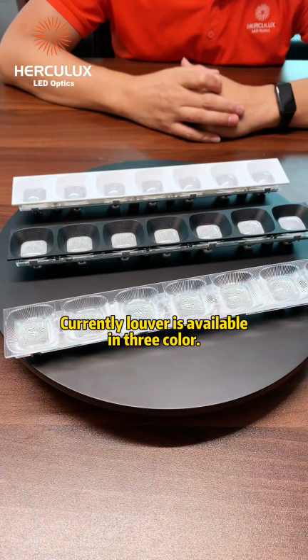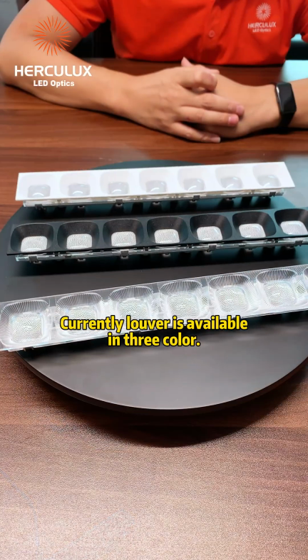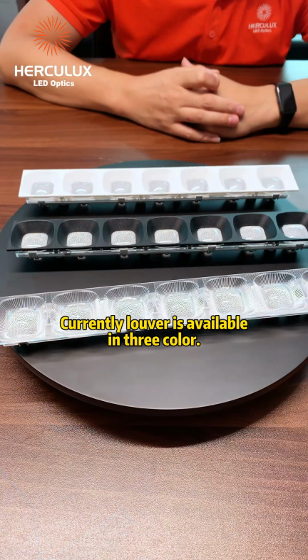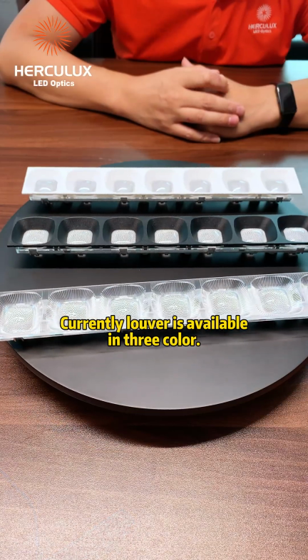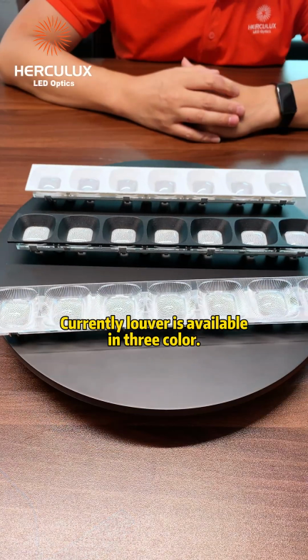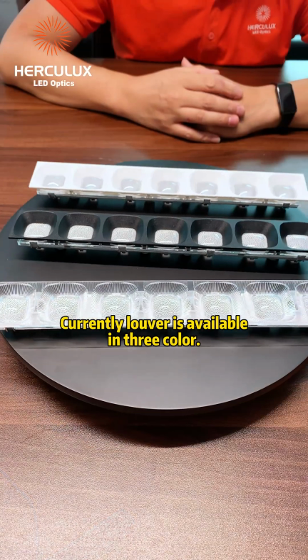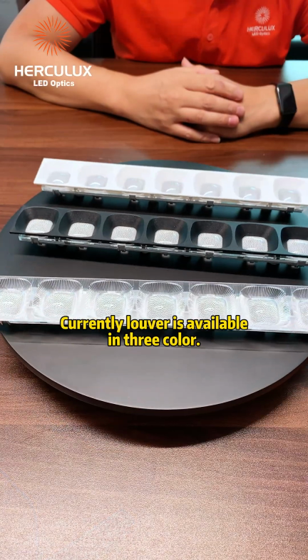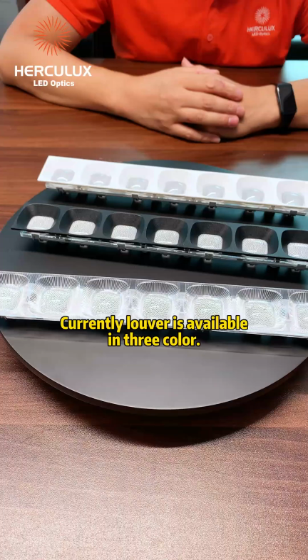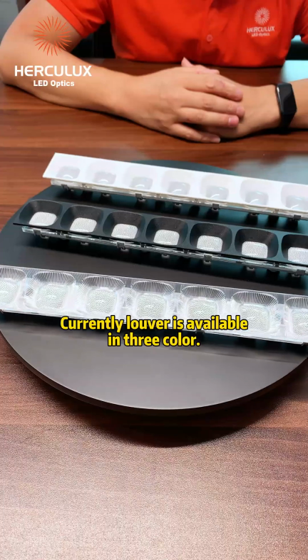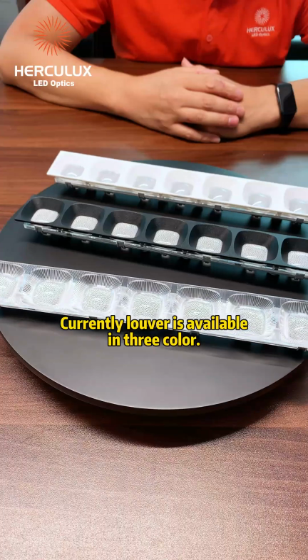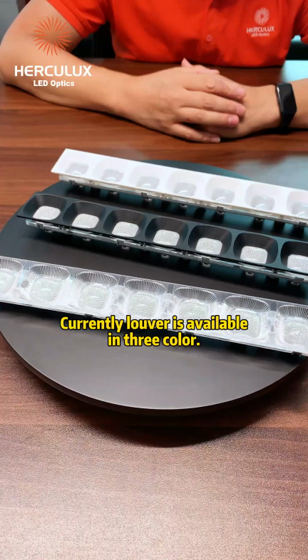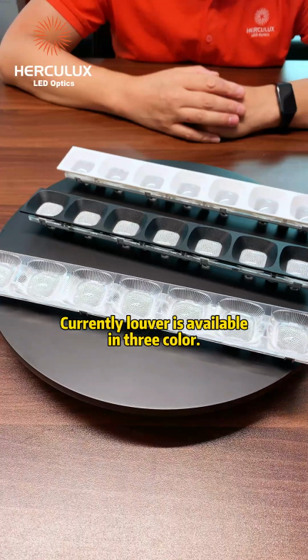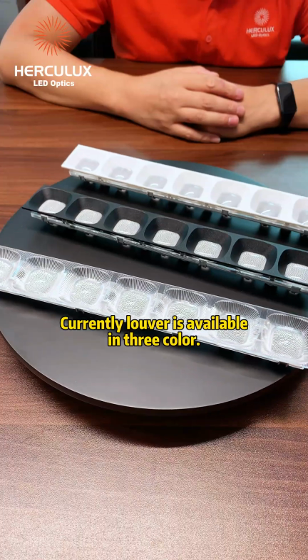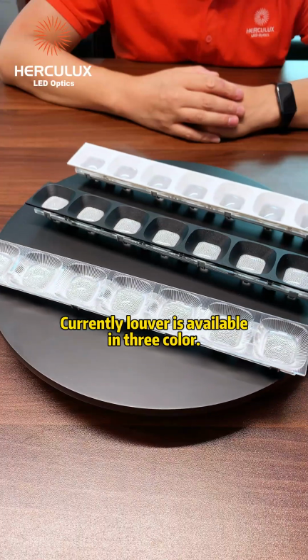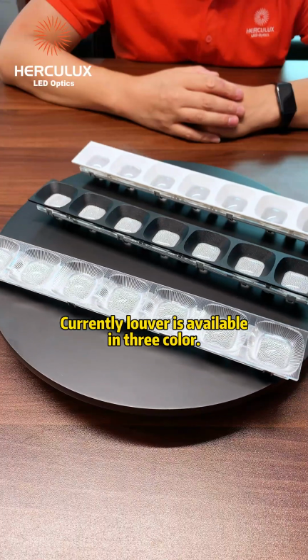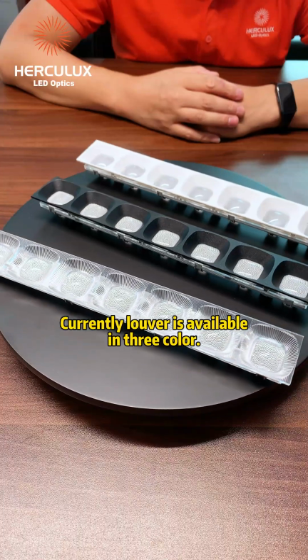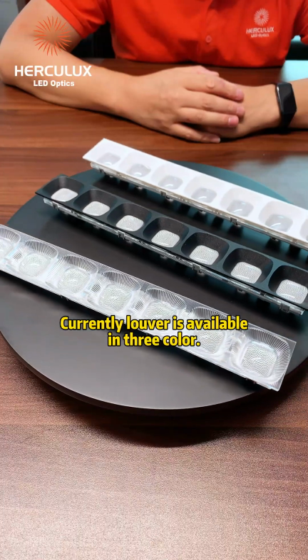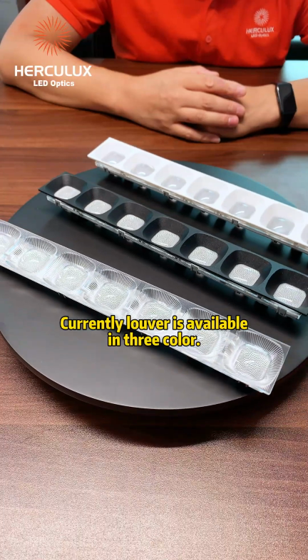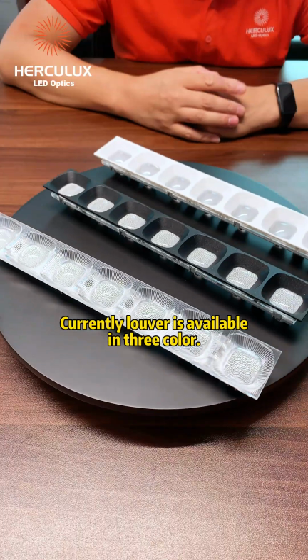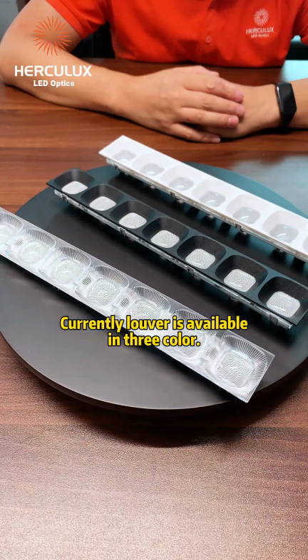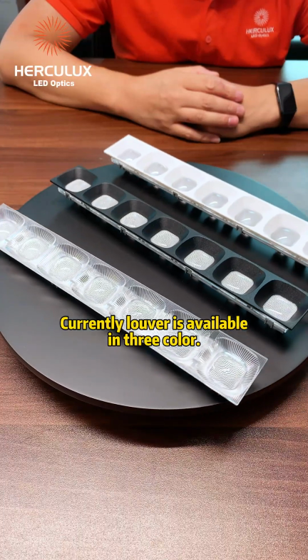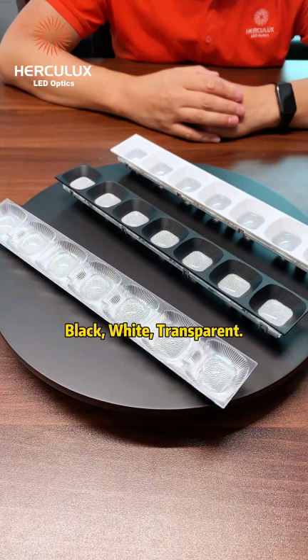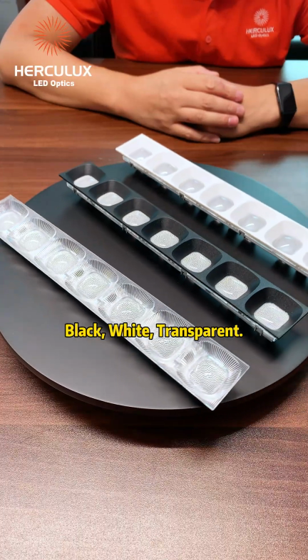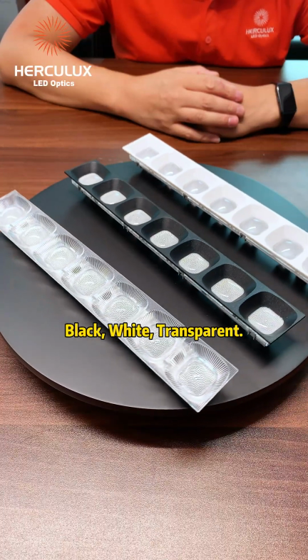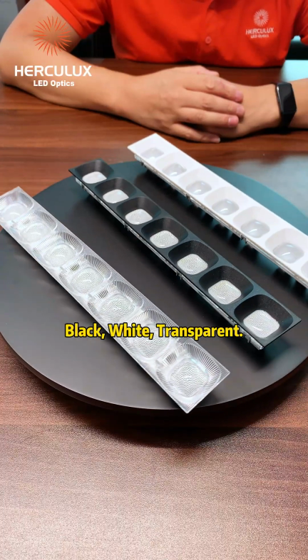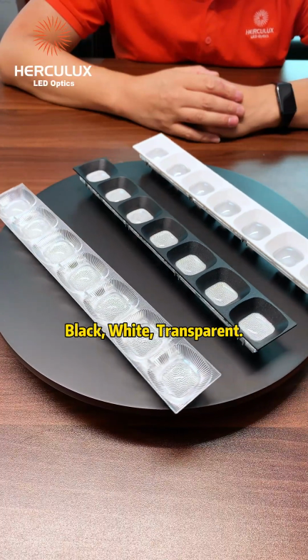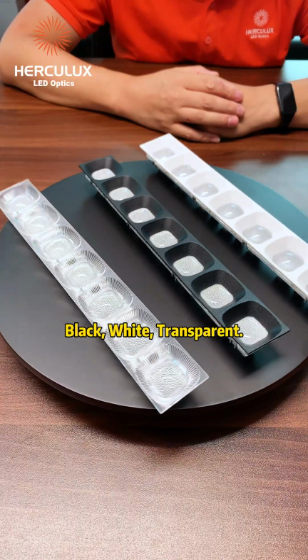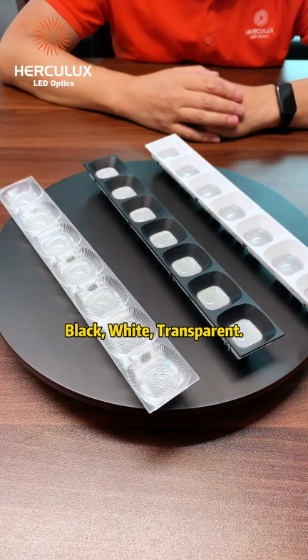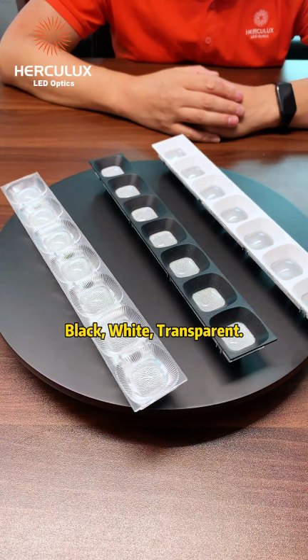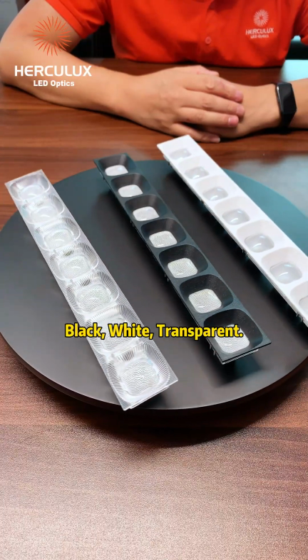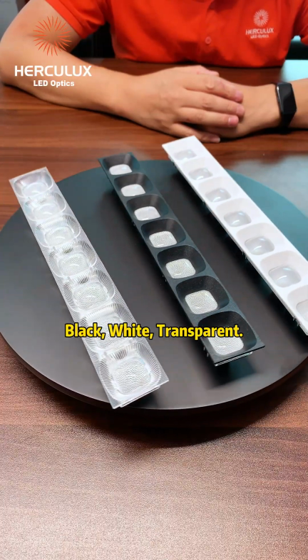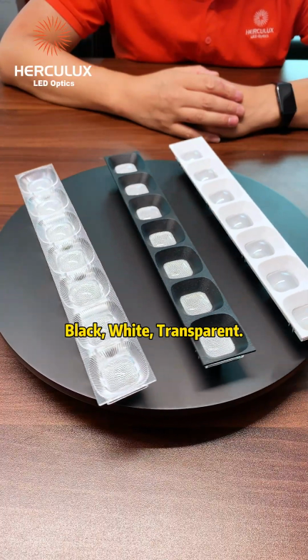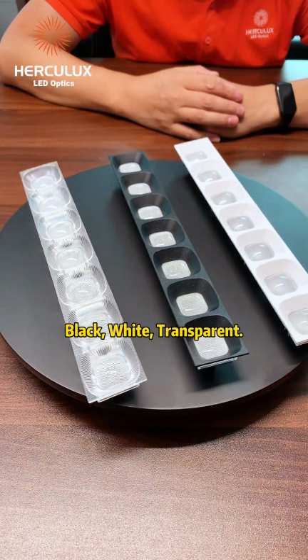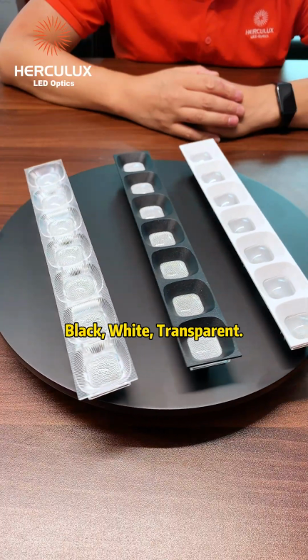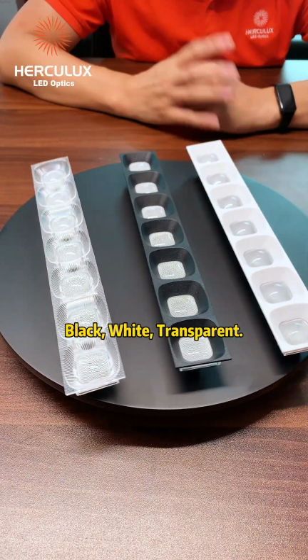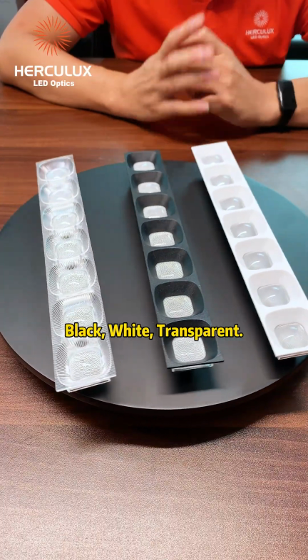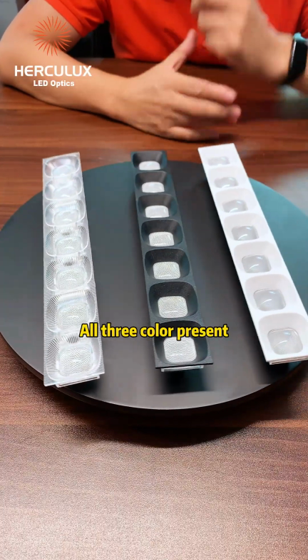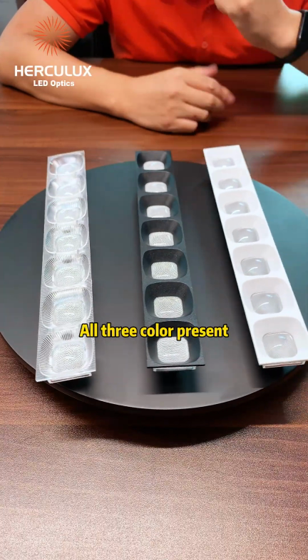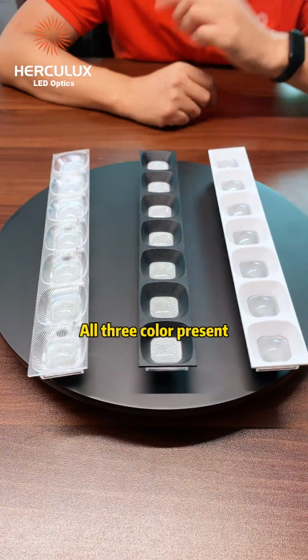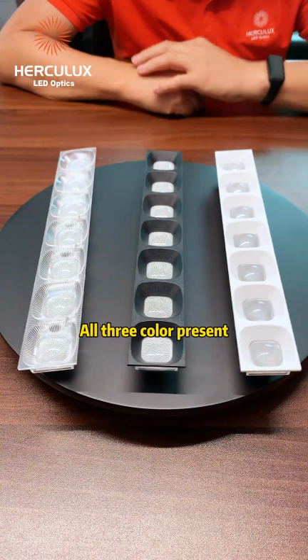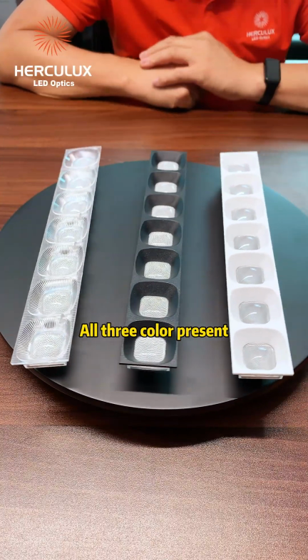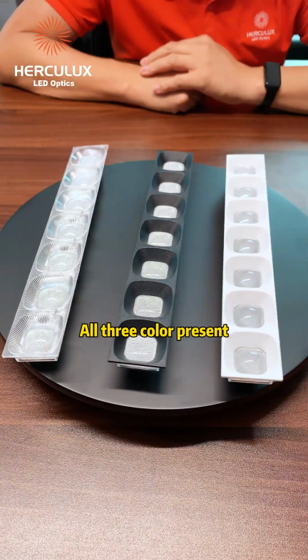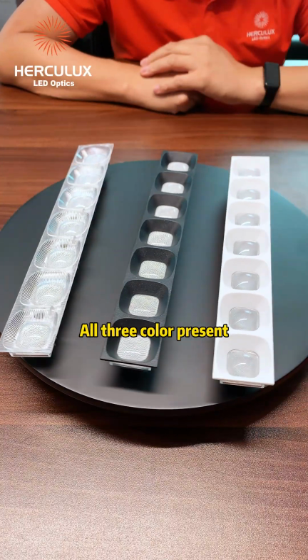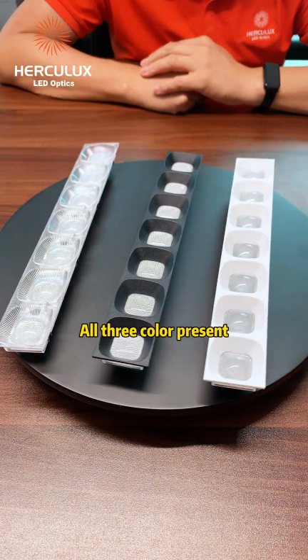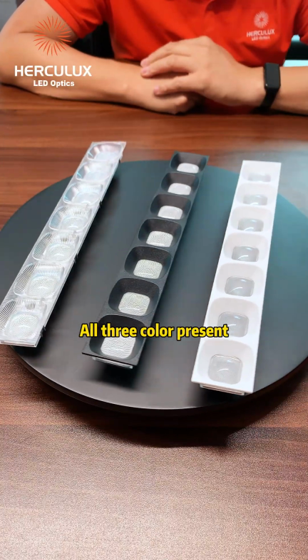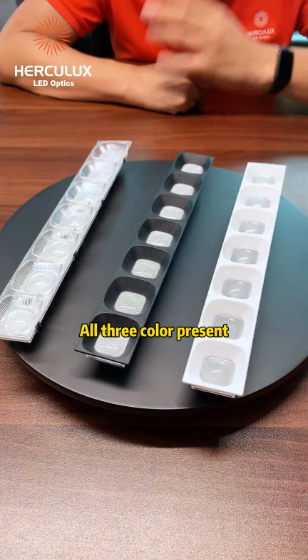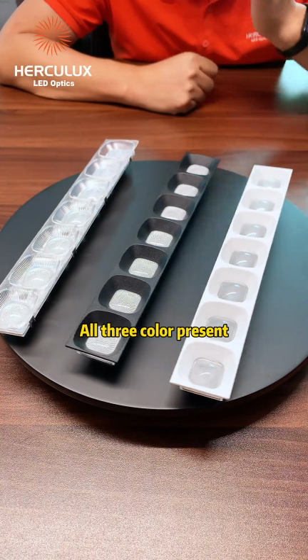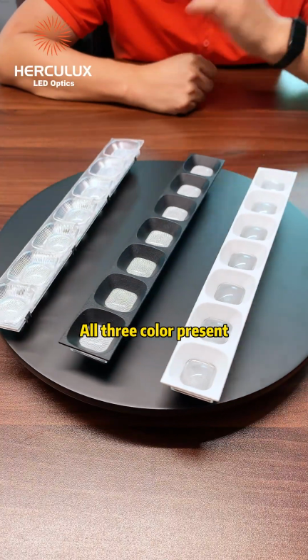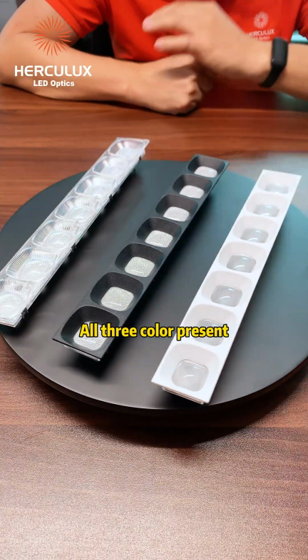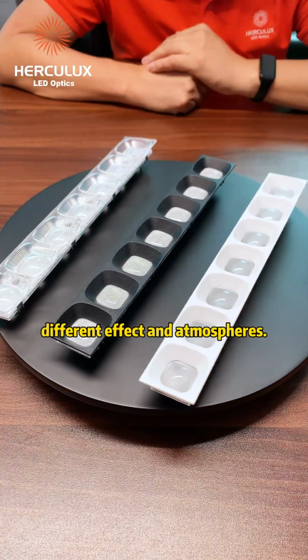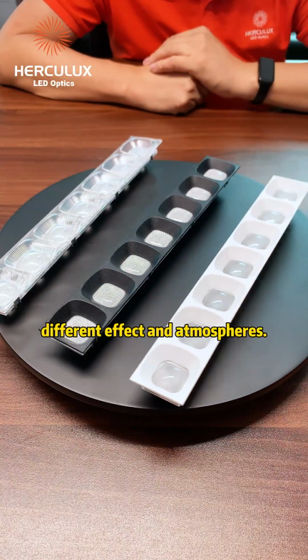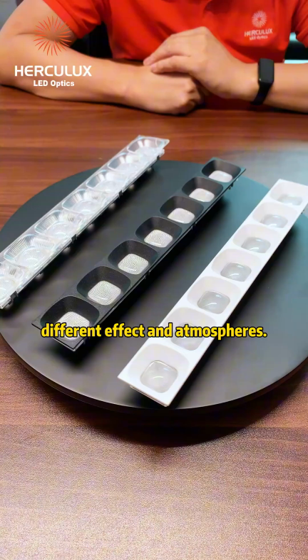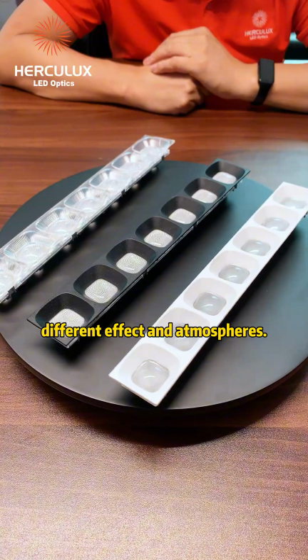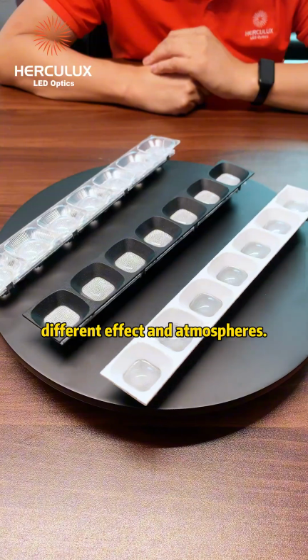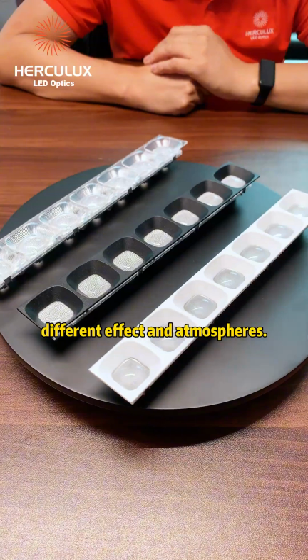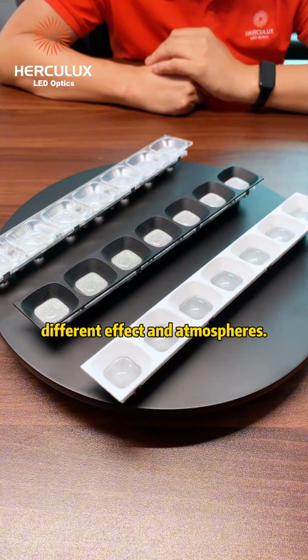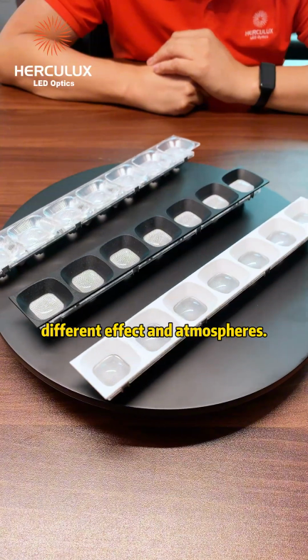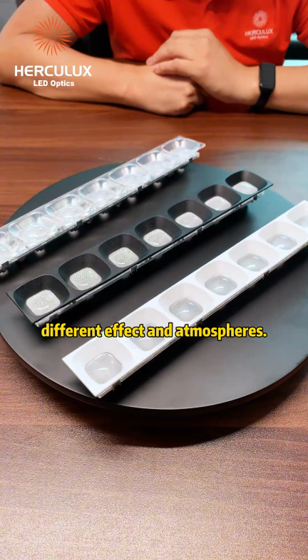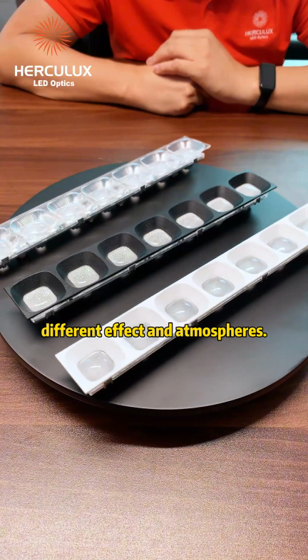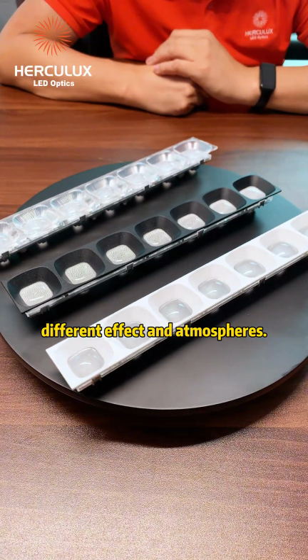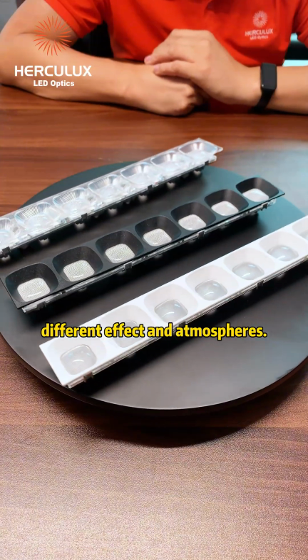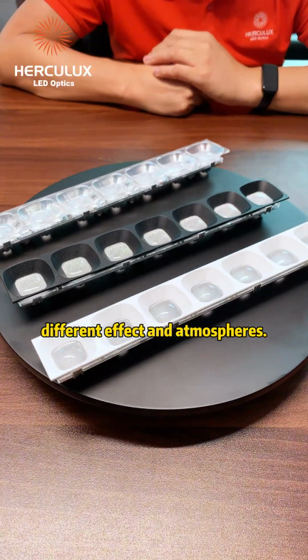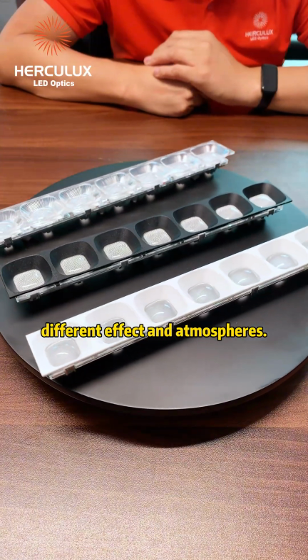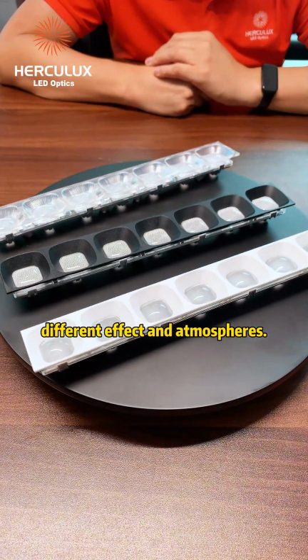Currently the louver is available in three colors: black, white, and transparent. All three colors present different effects and atmospheres.